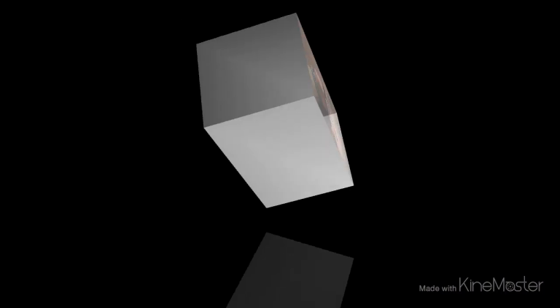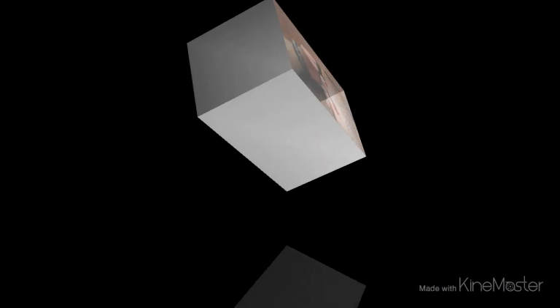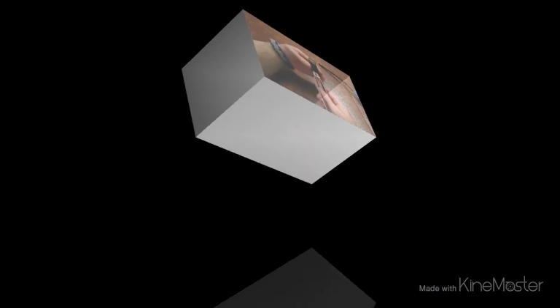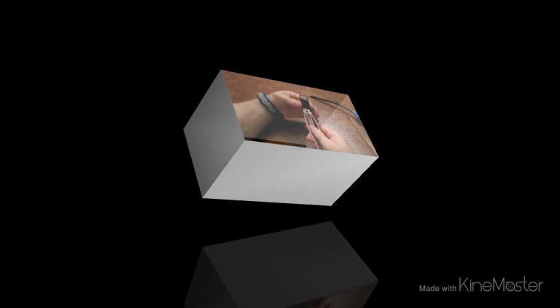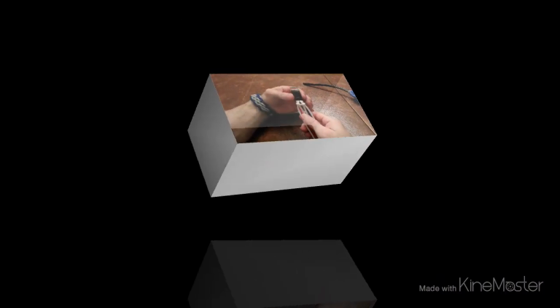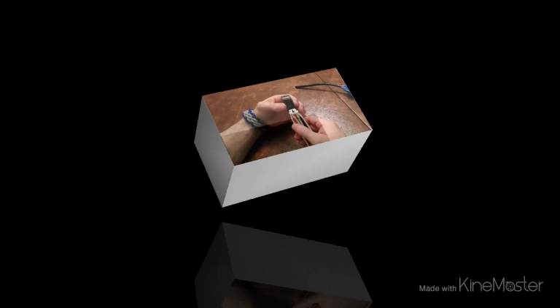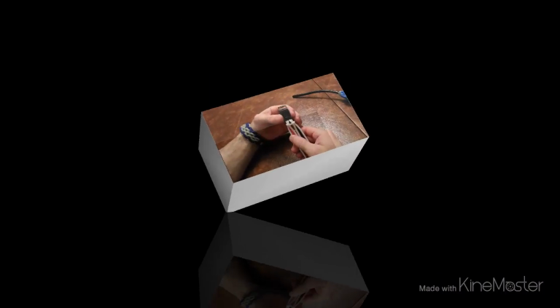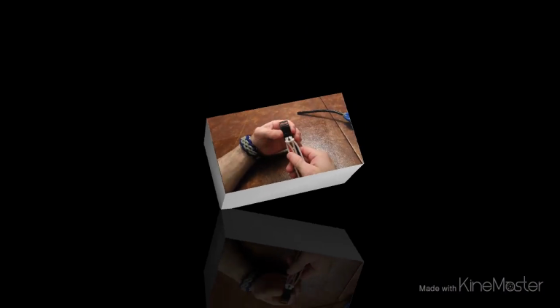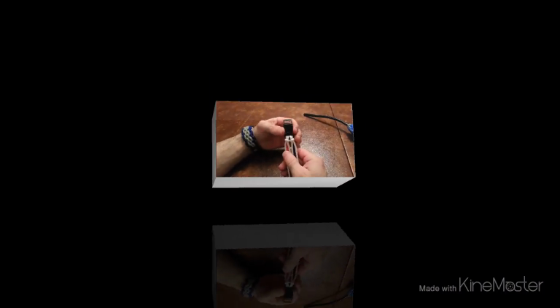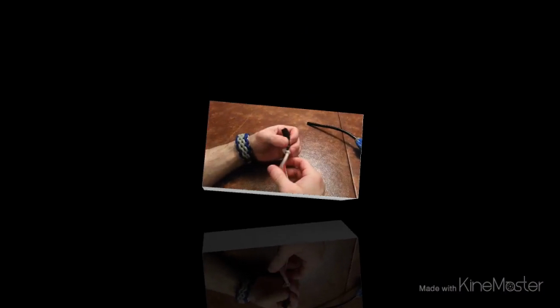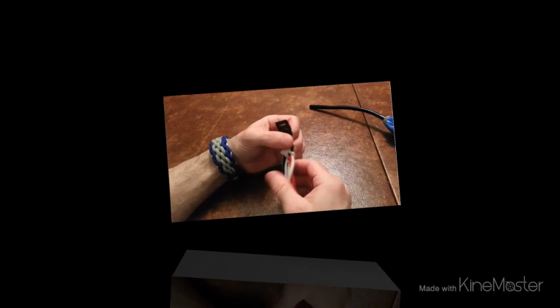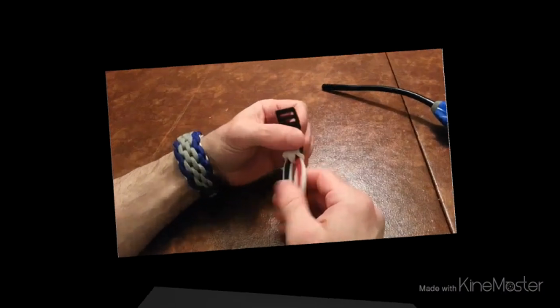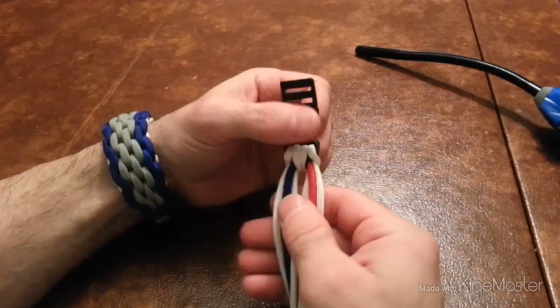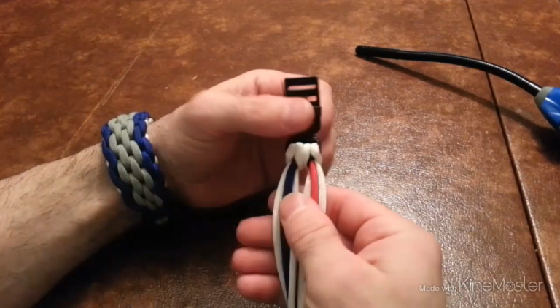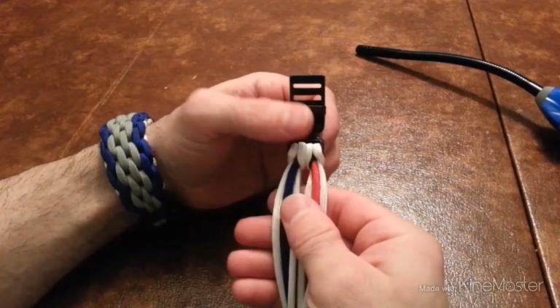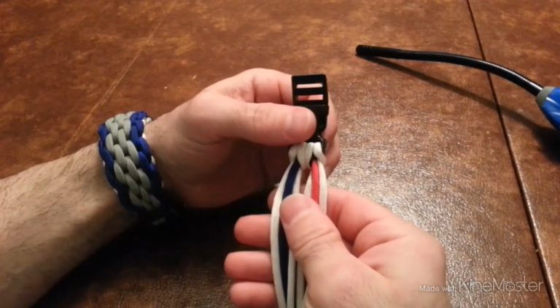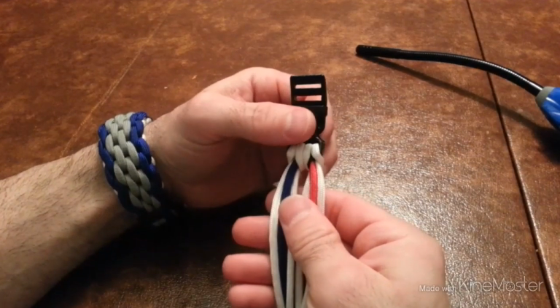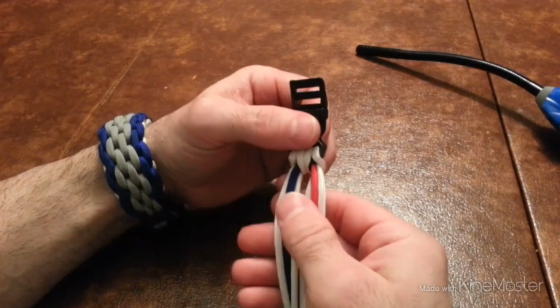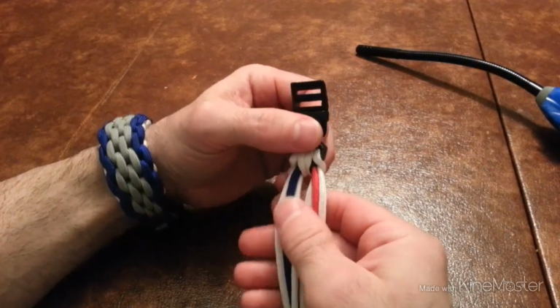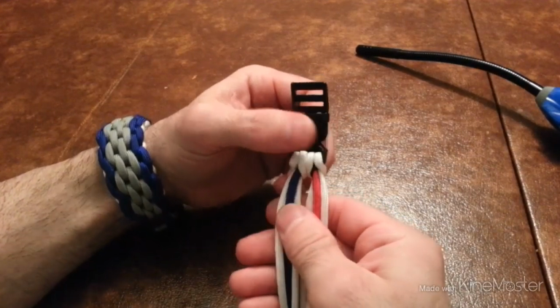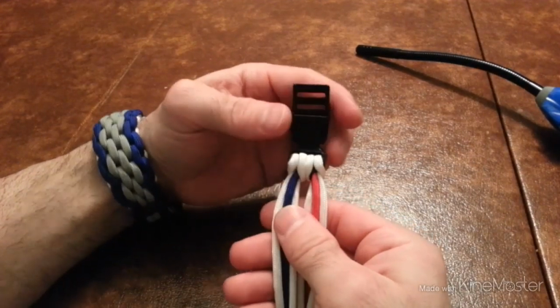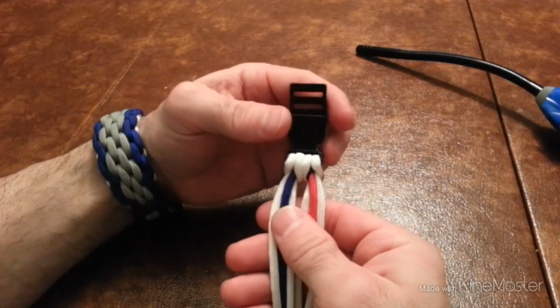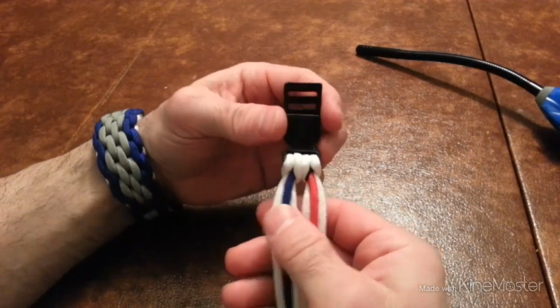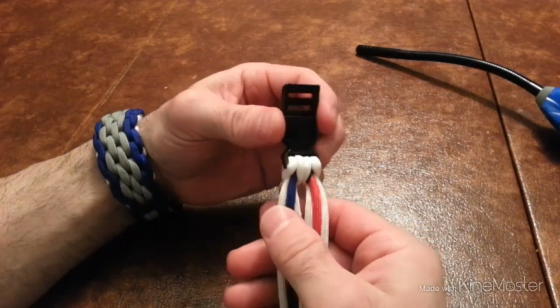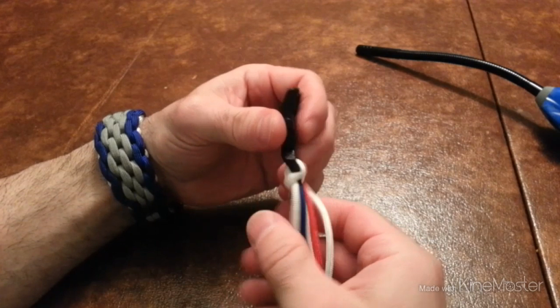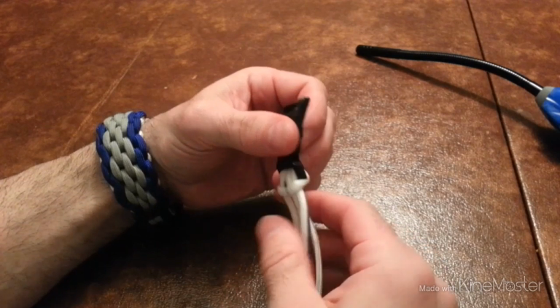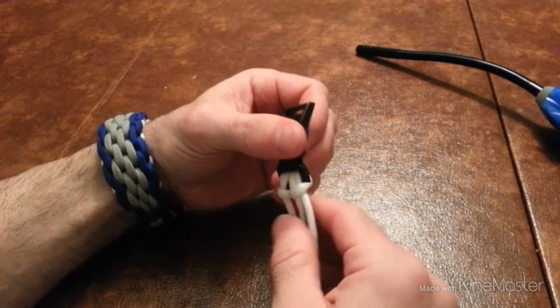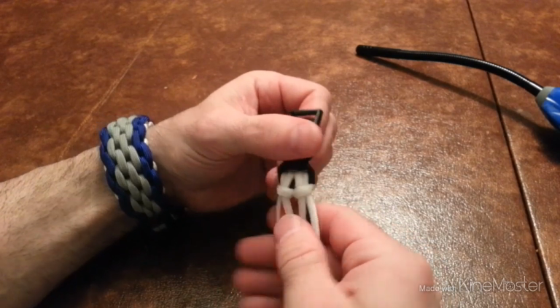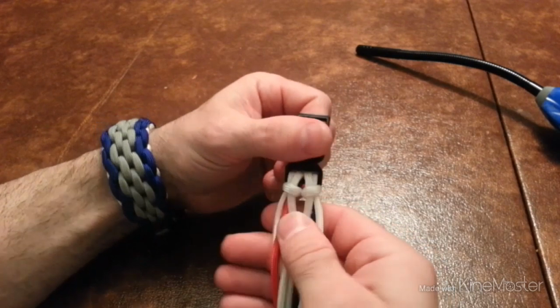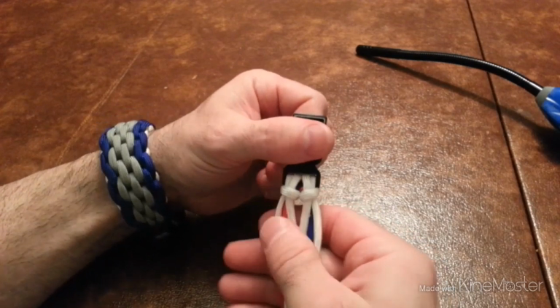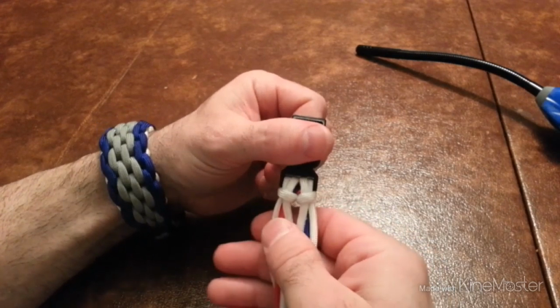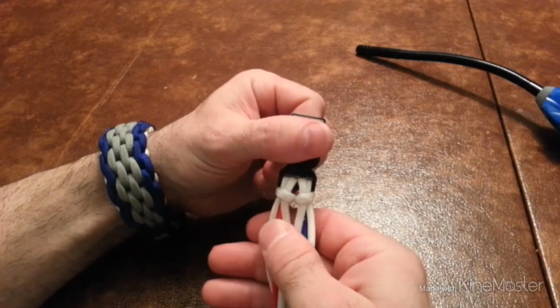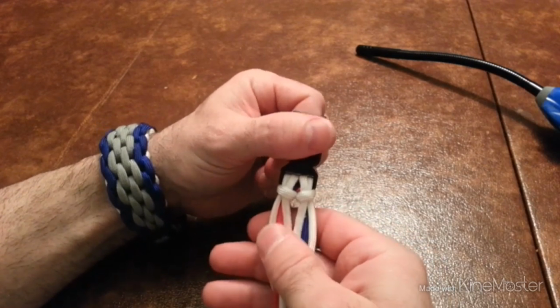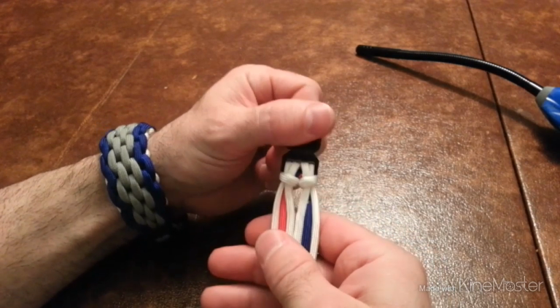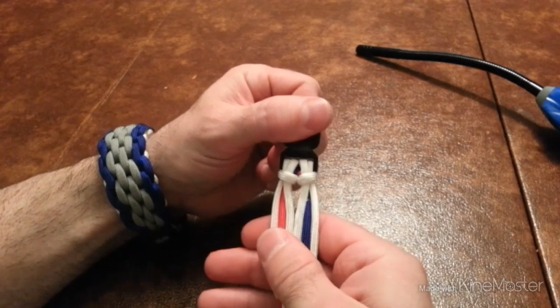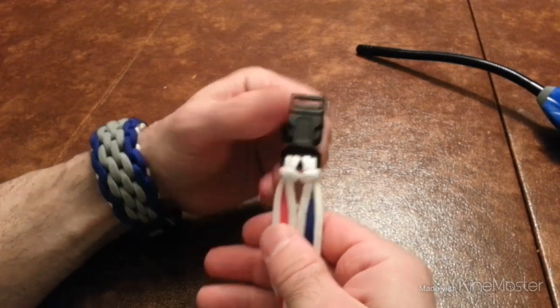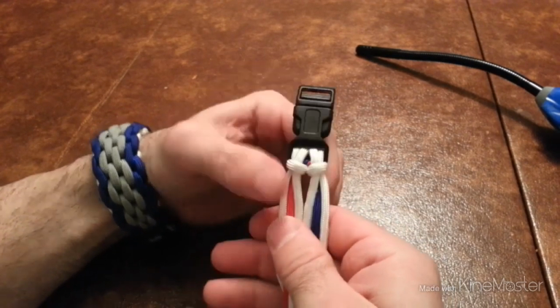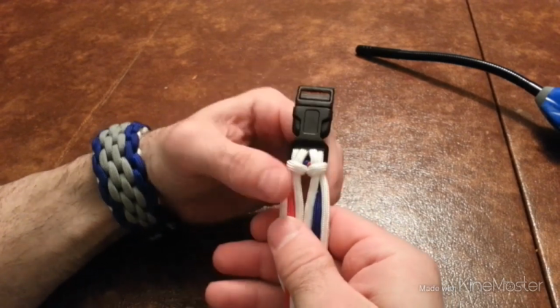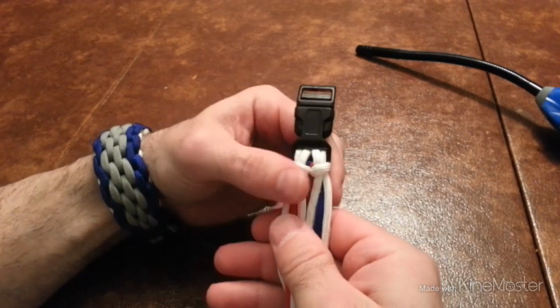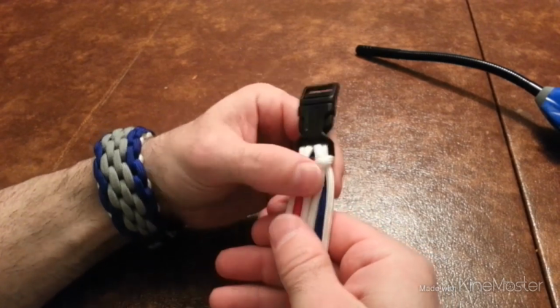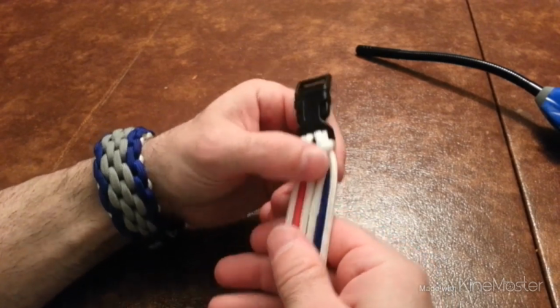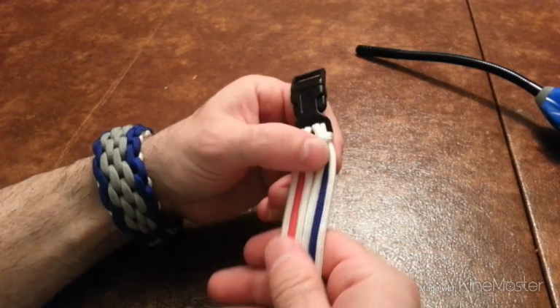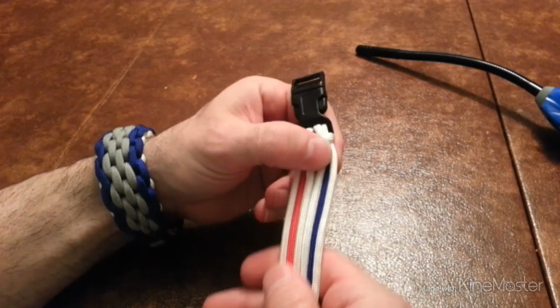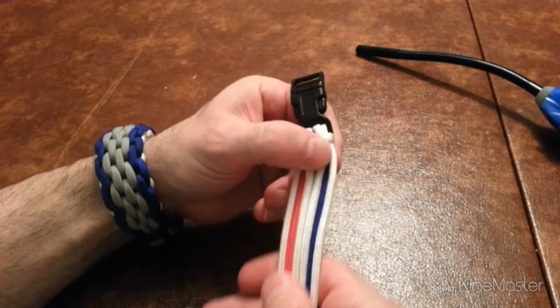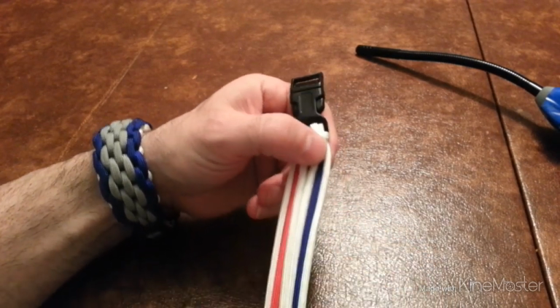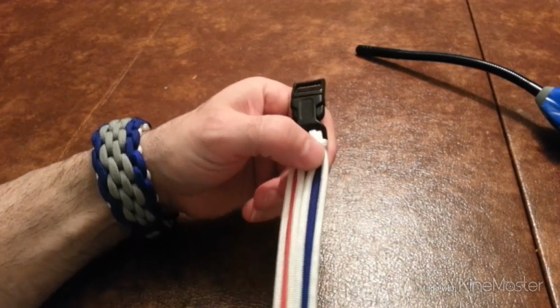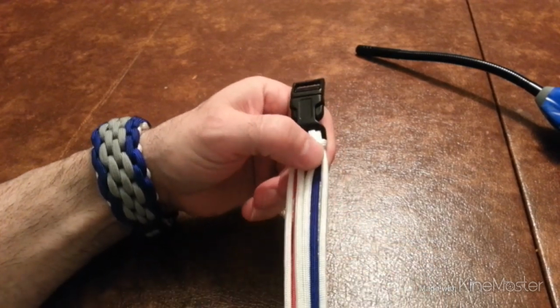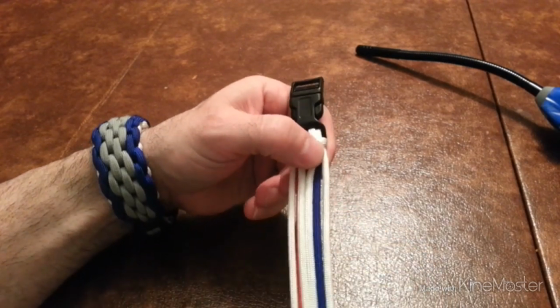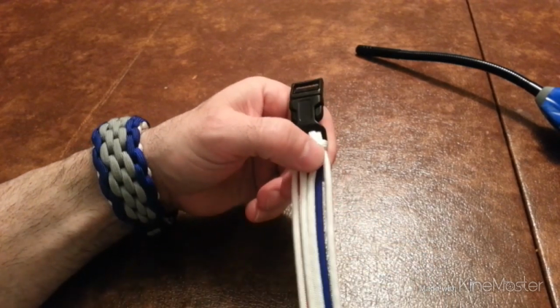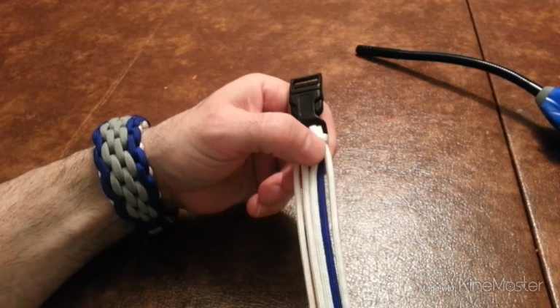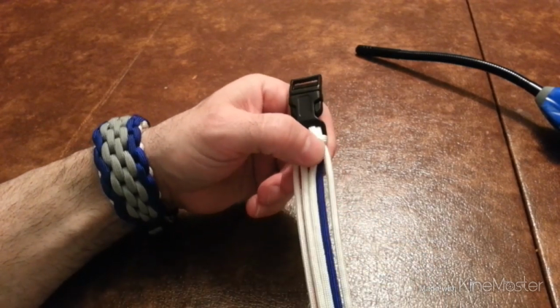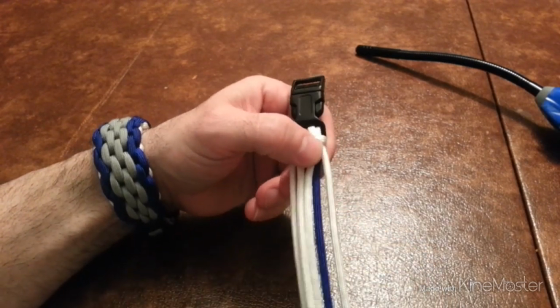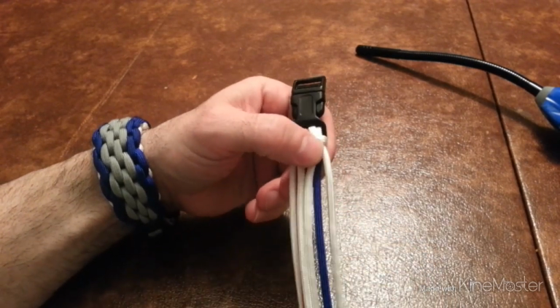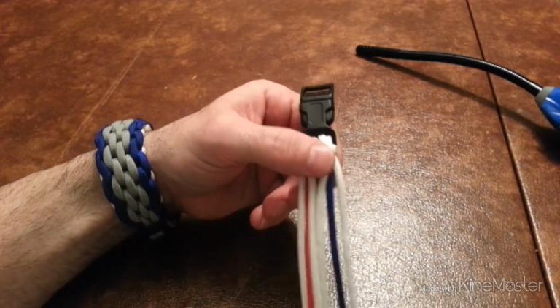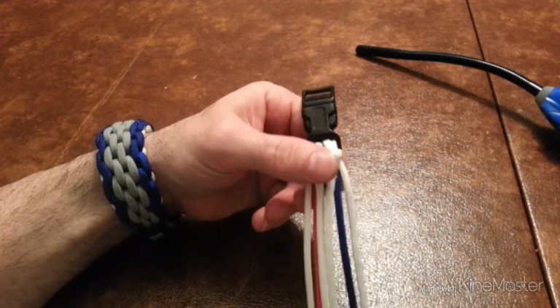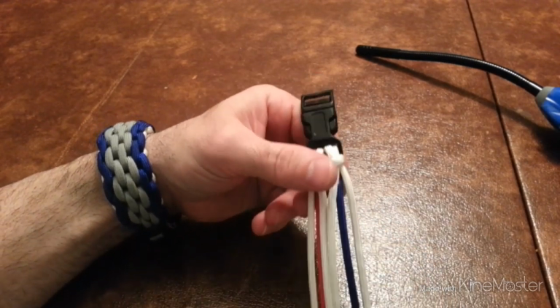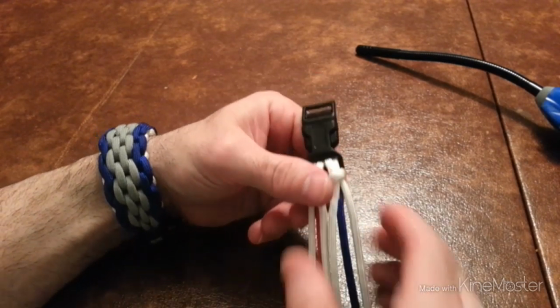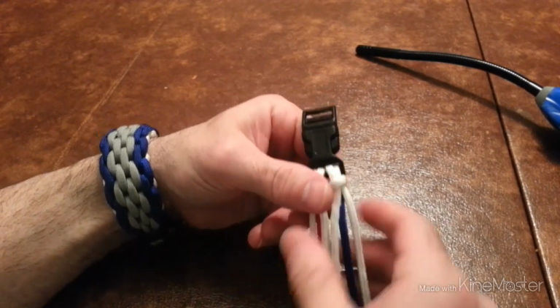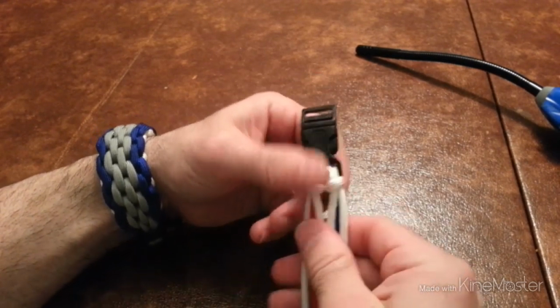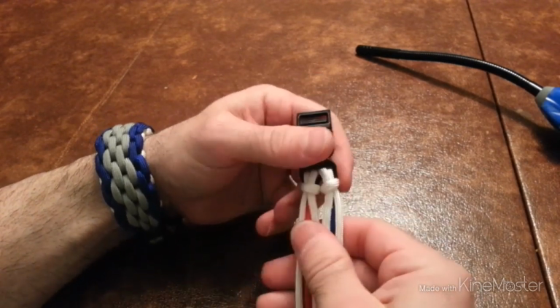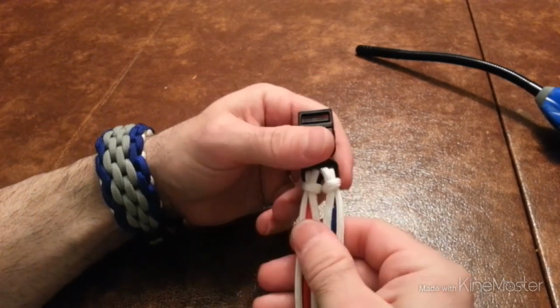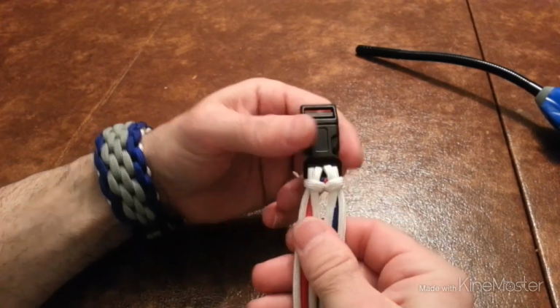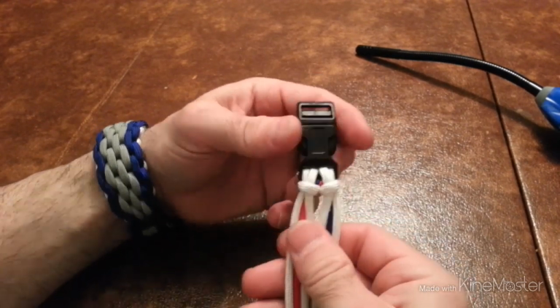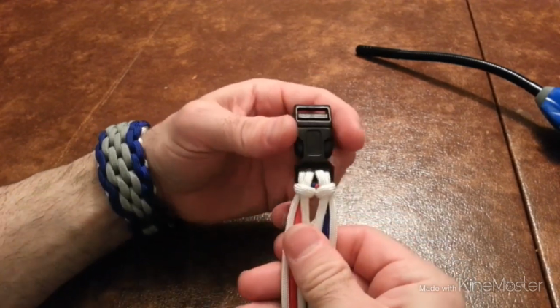Hey, this is Rick Paracord. I'm going to do a tutorial on the Chainmail Endless Falls. Let's get started.